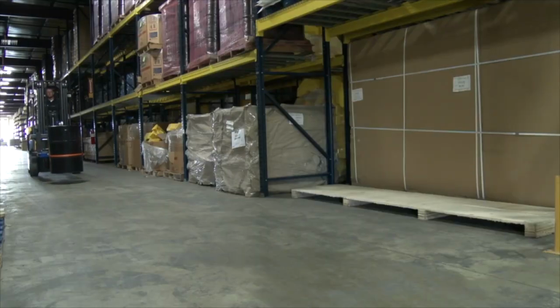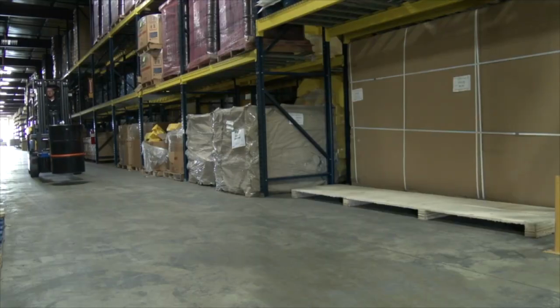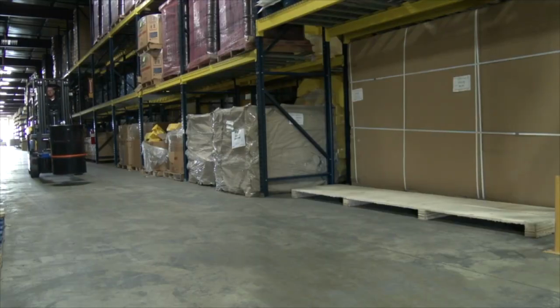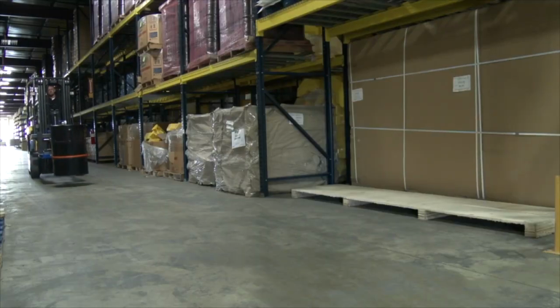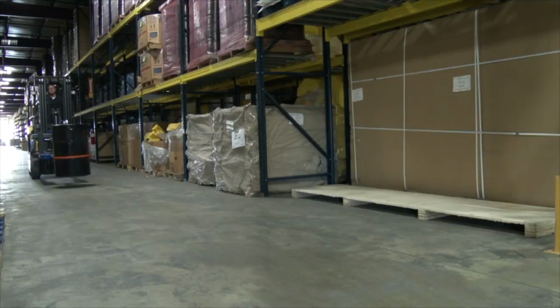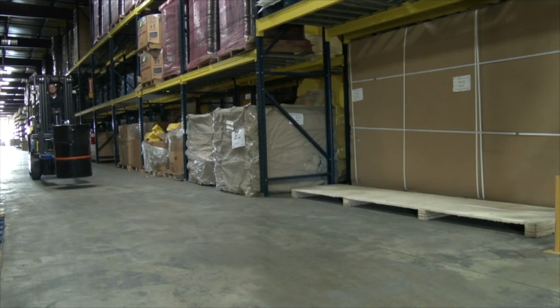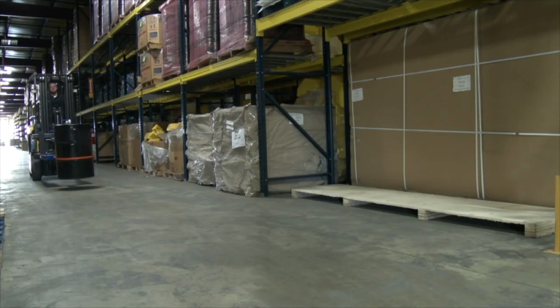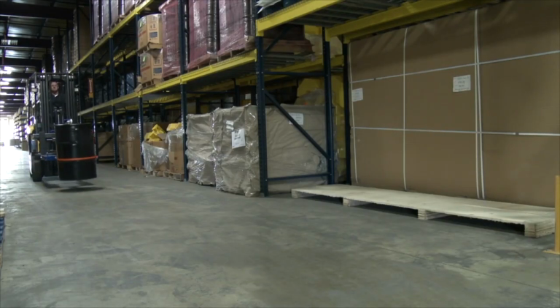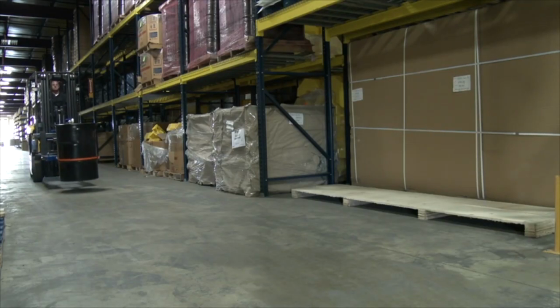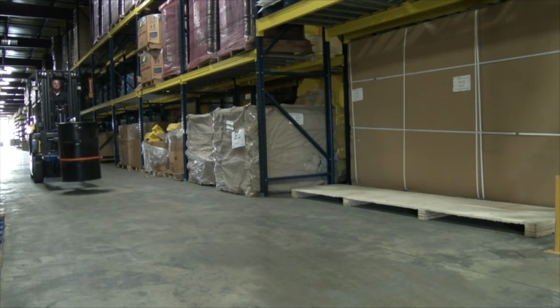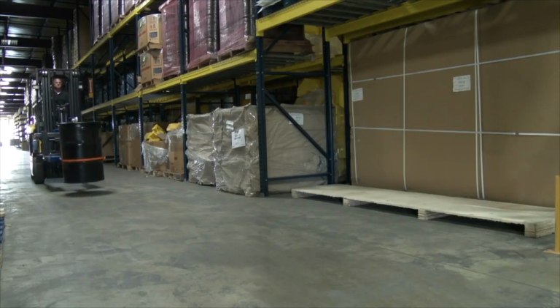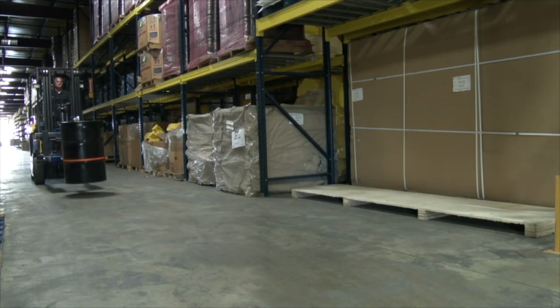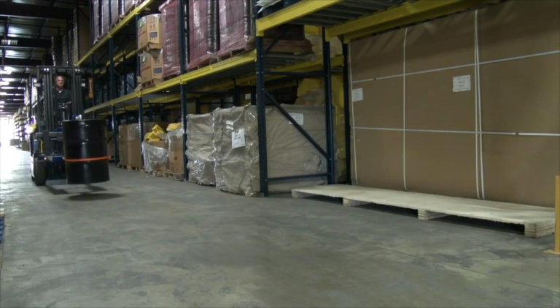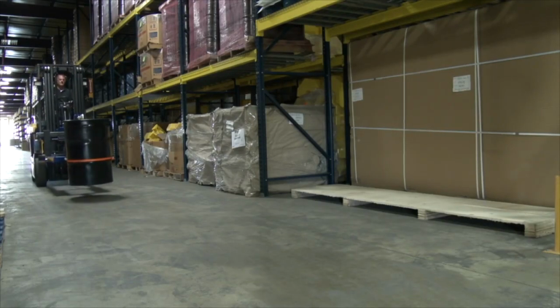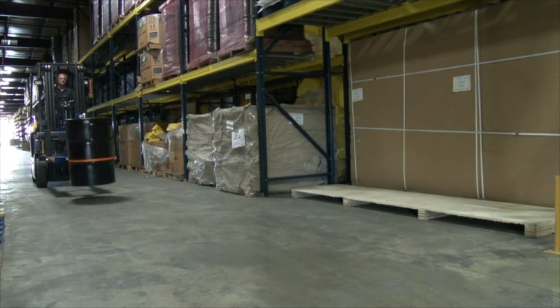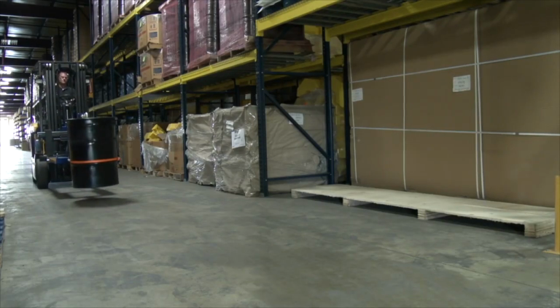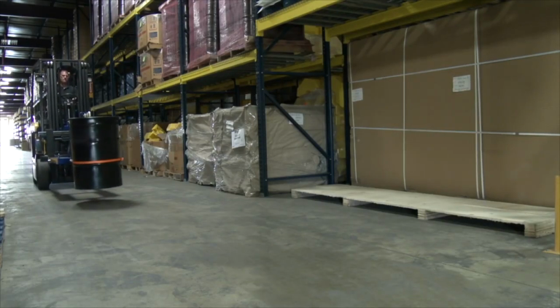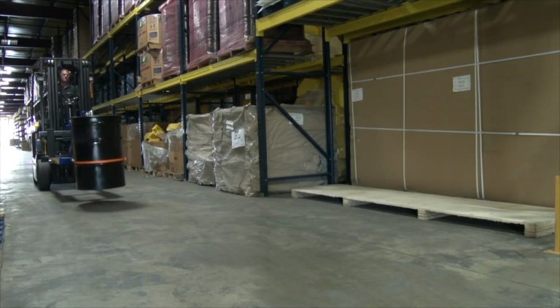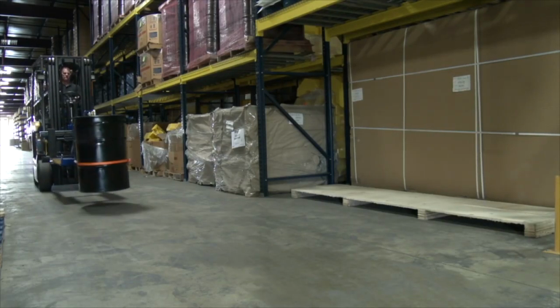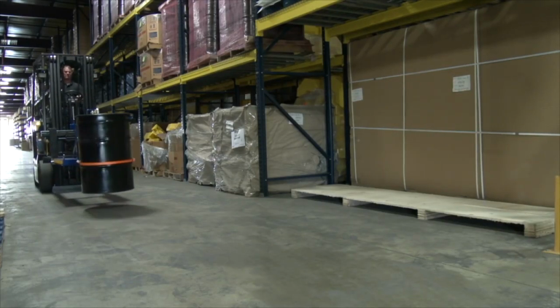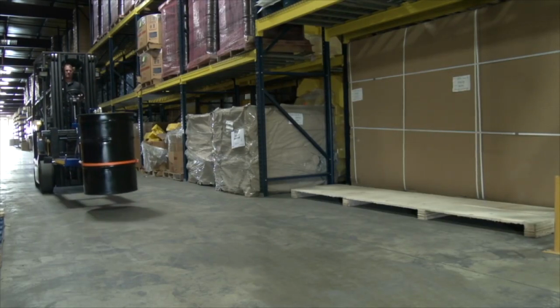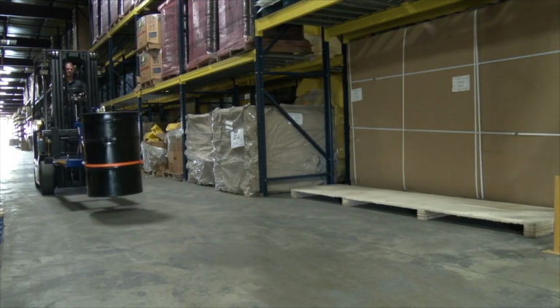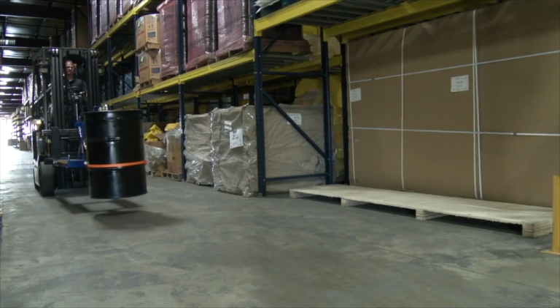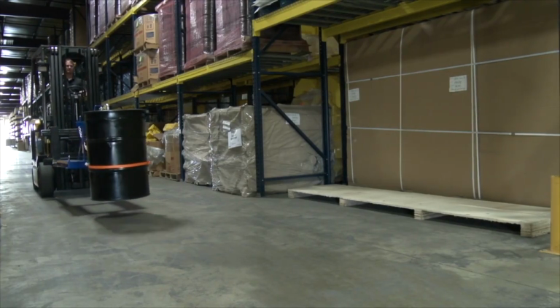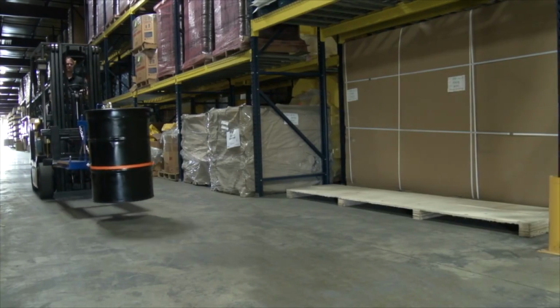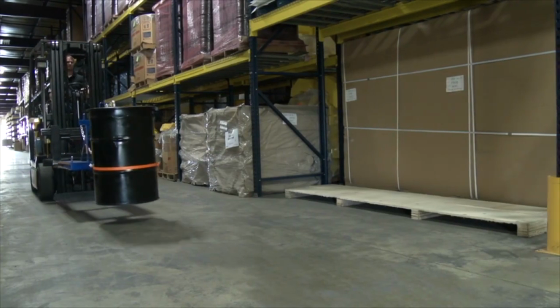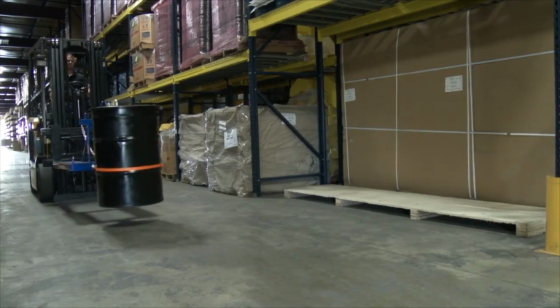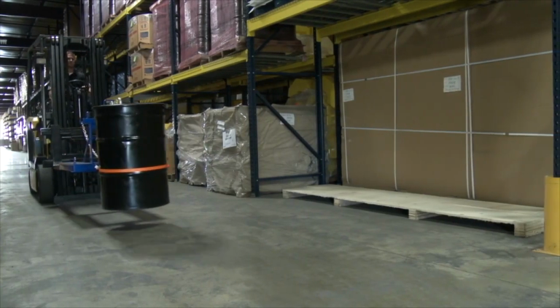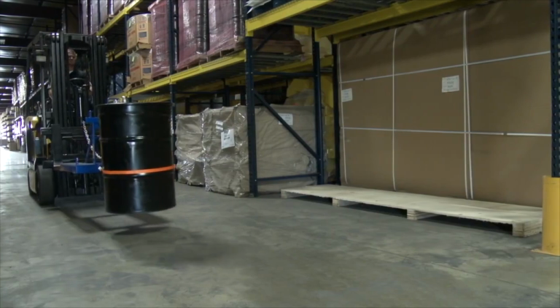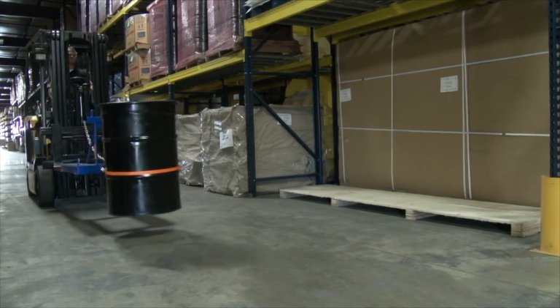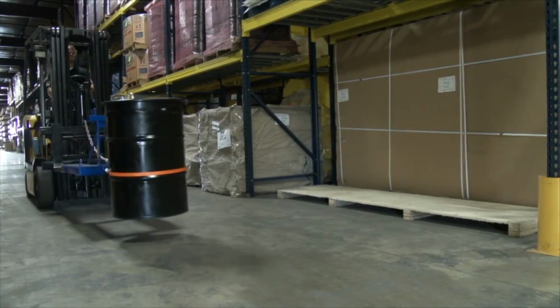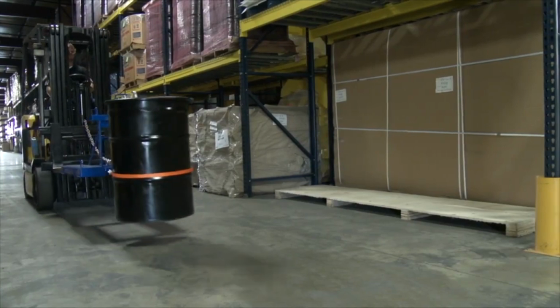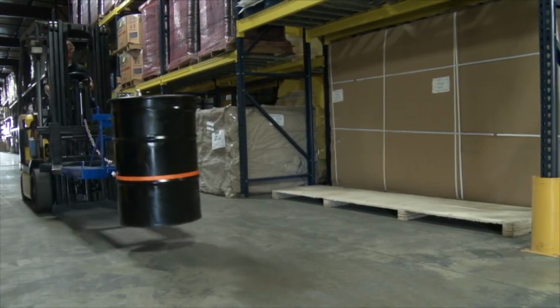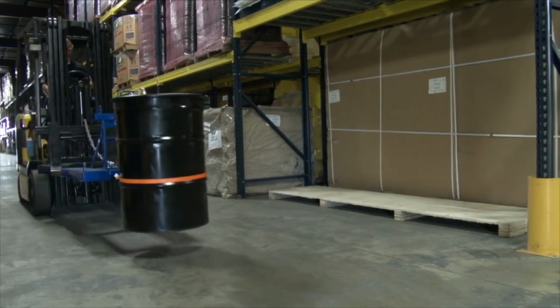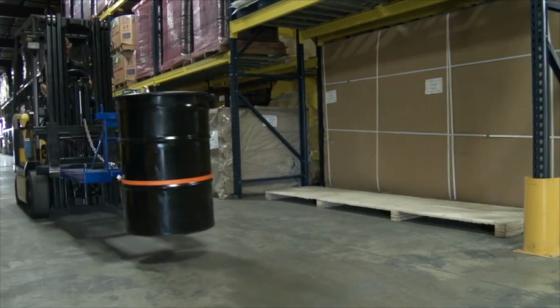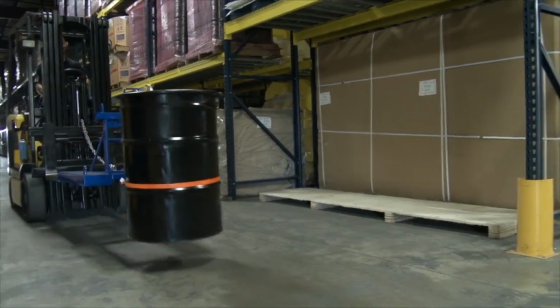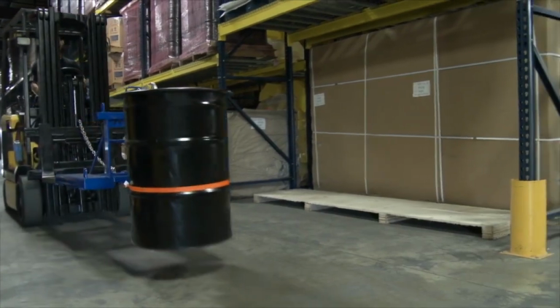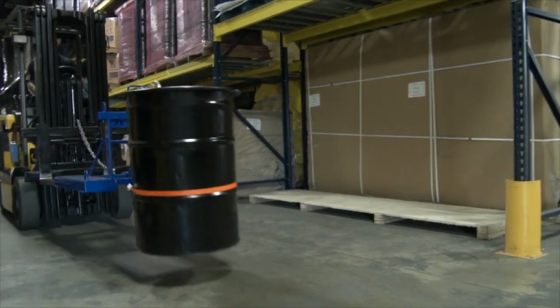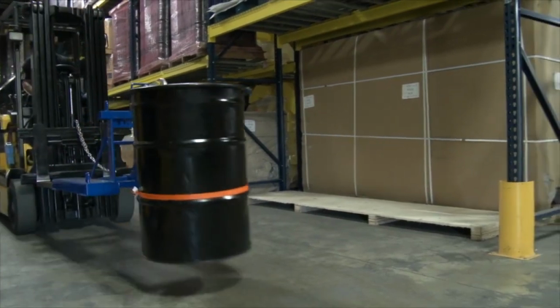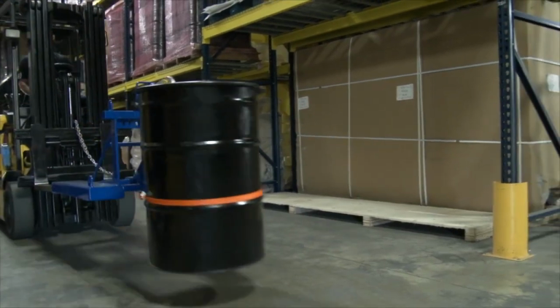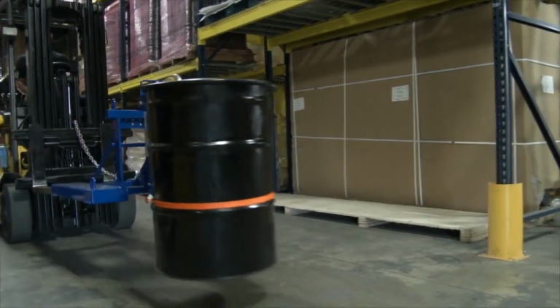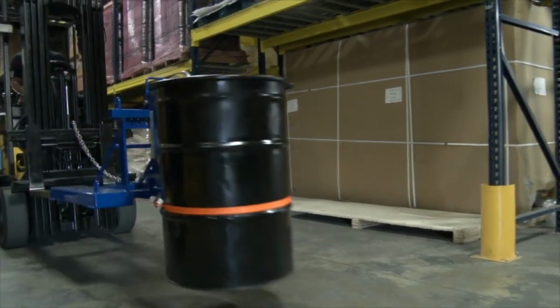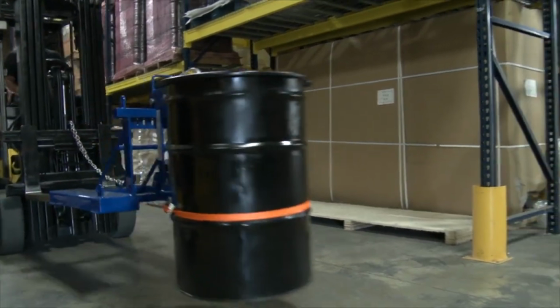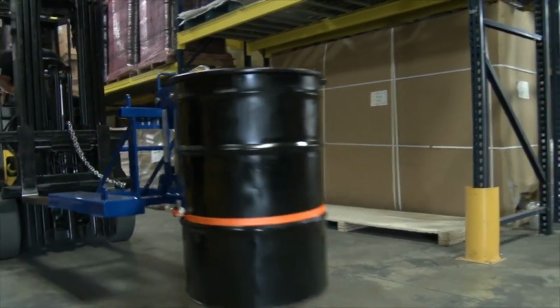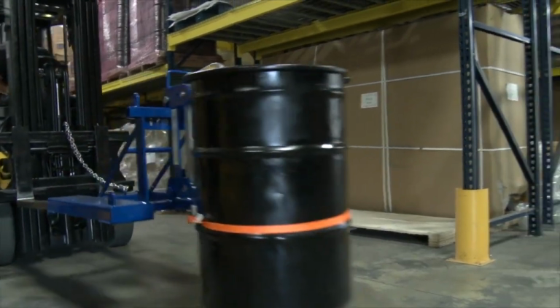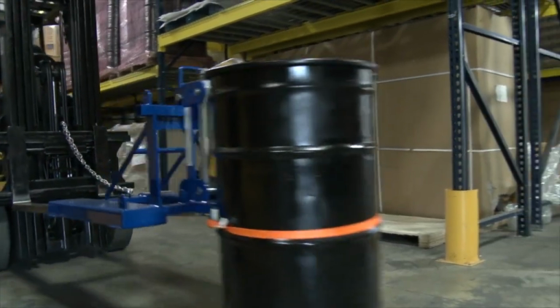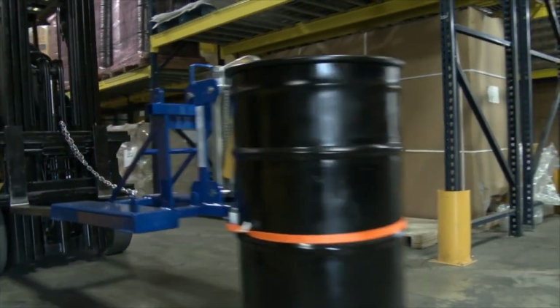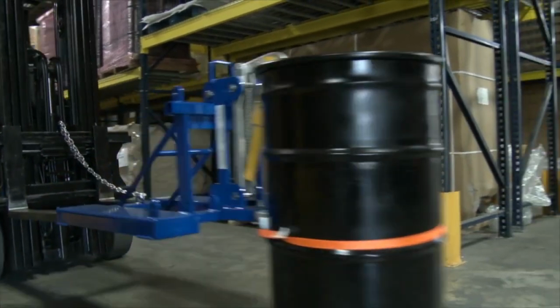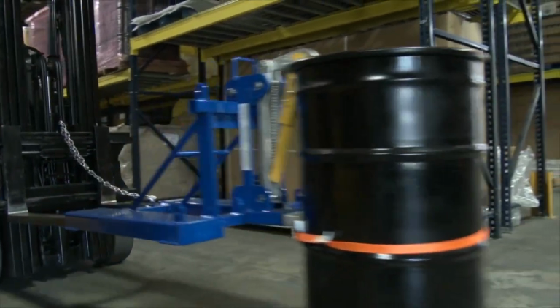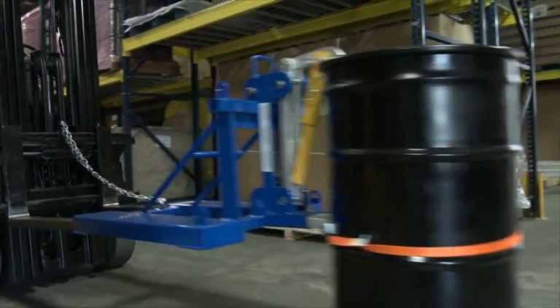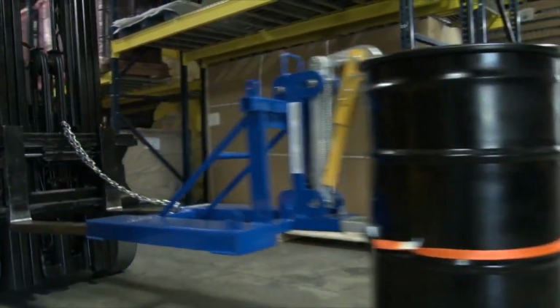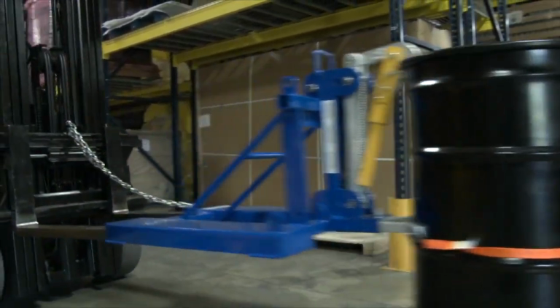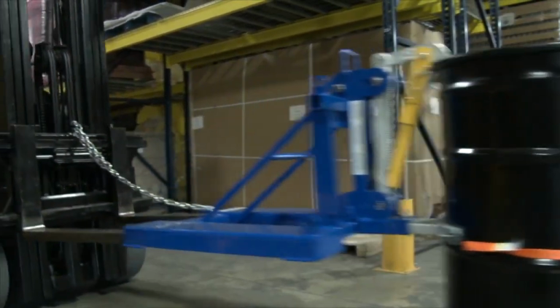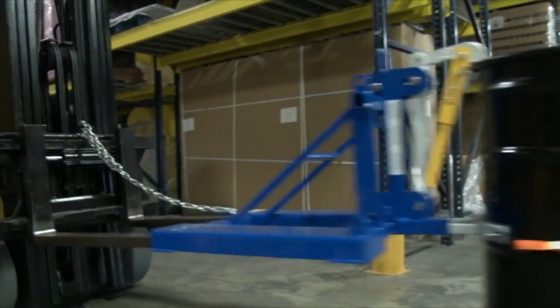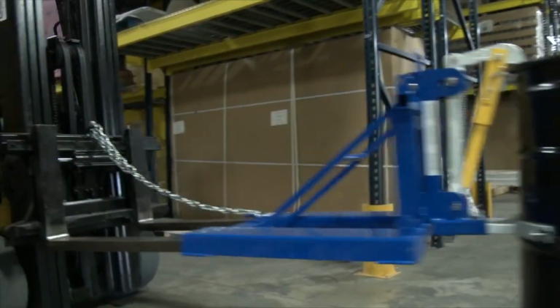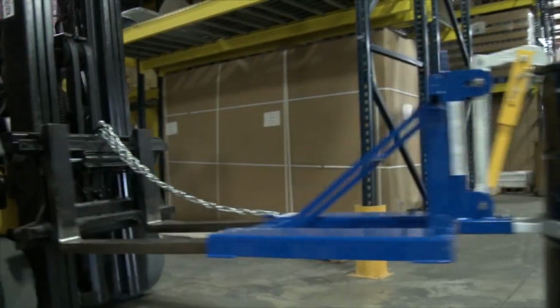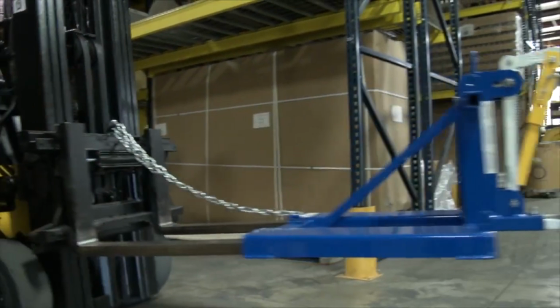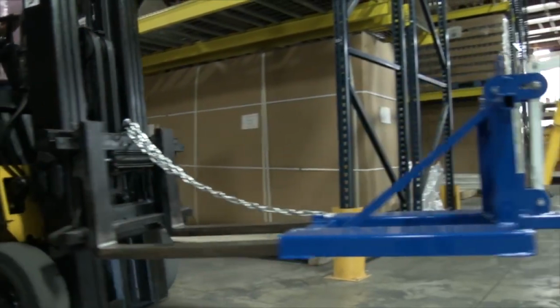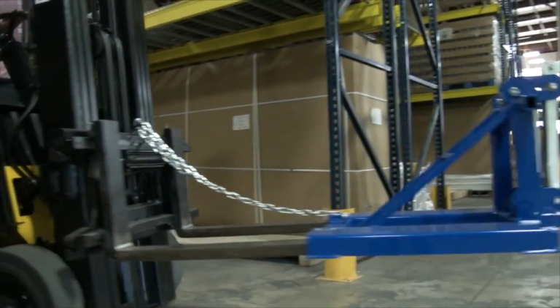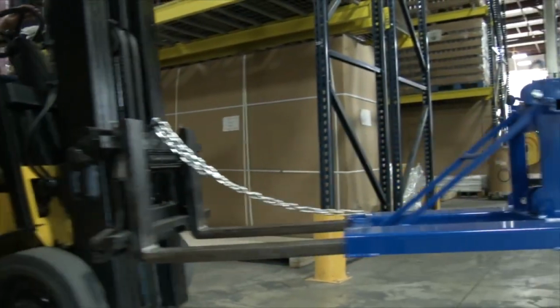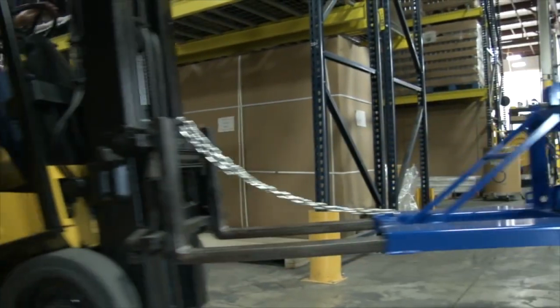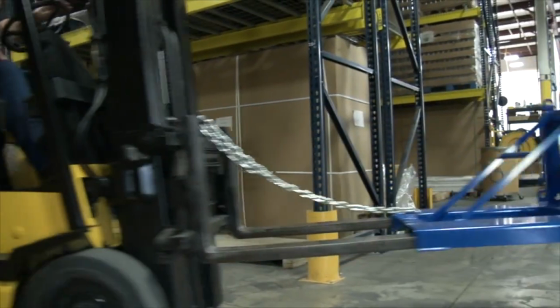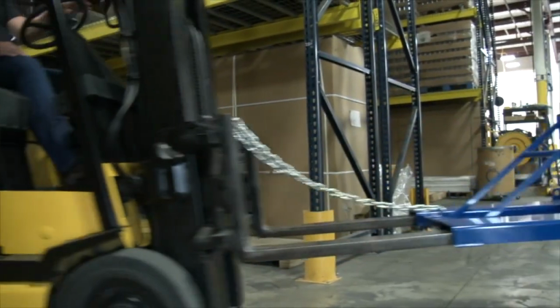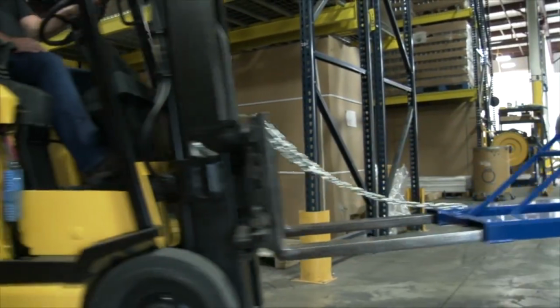Step 6. Transport the drum. Straighten the mast and transport the drum to the desired unloading location.